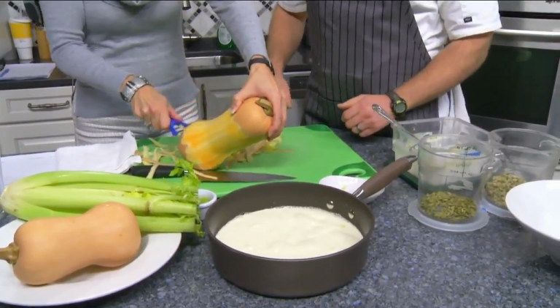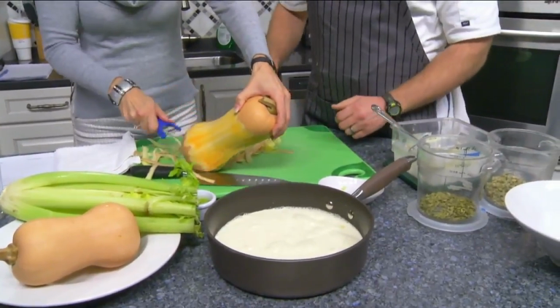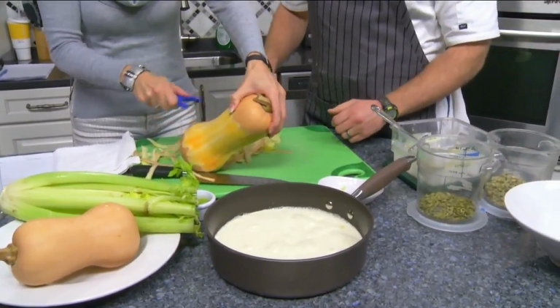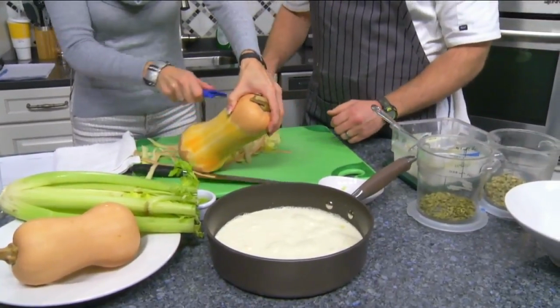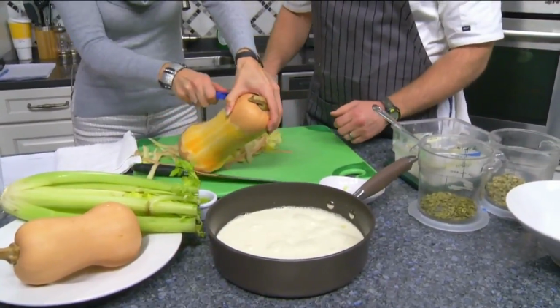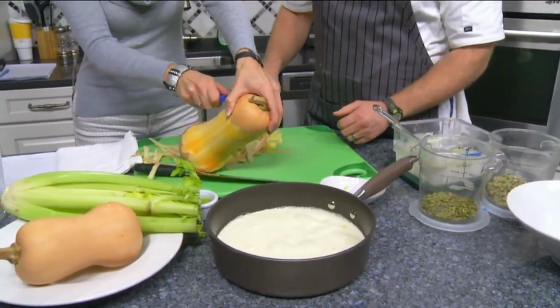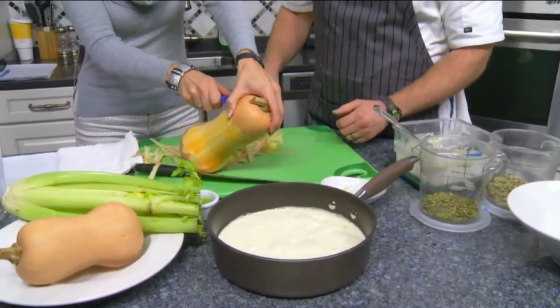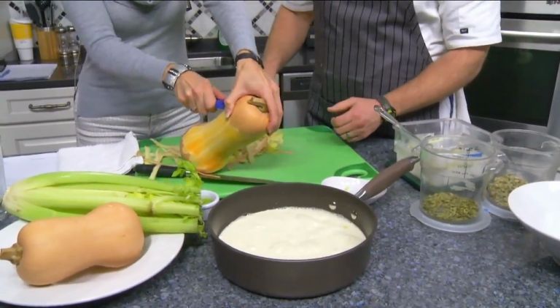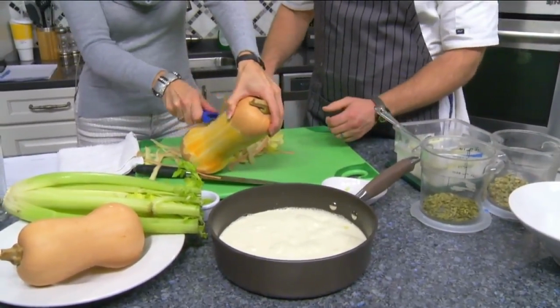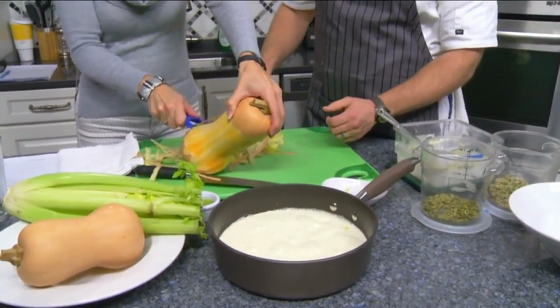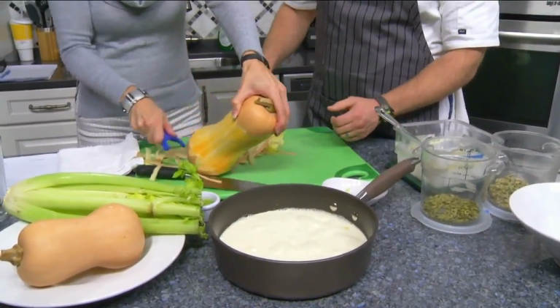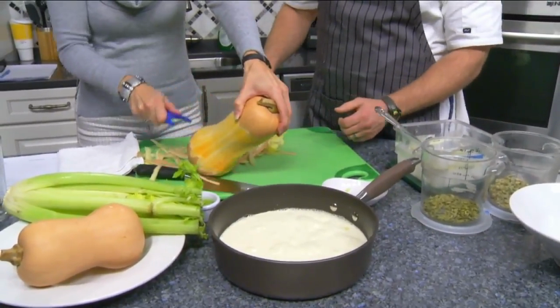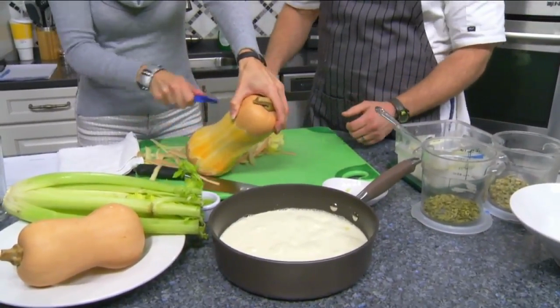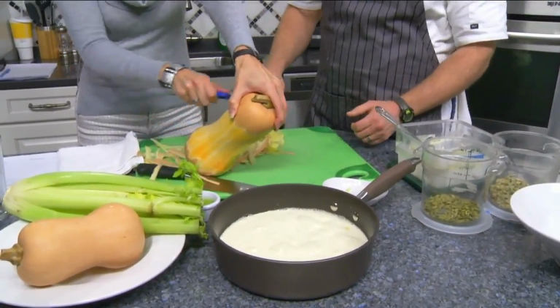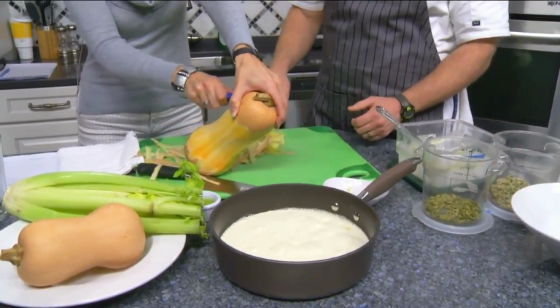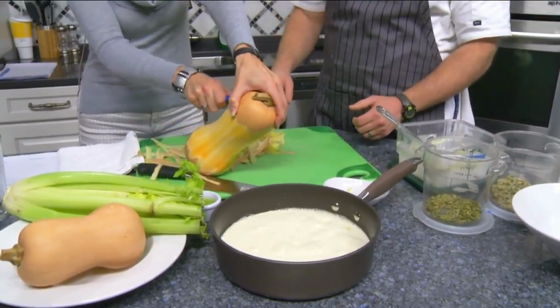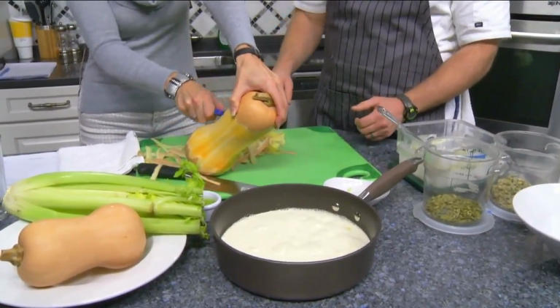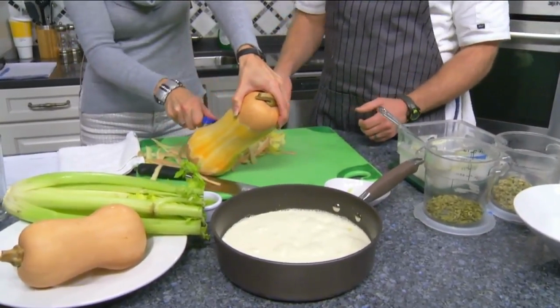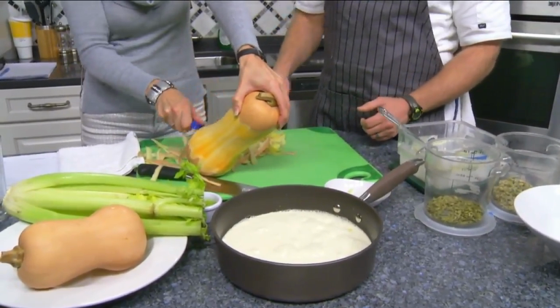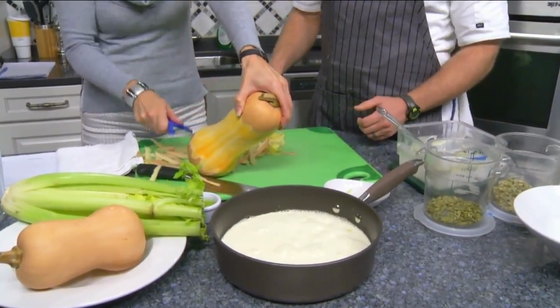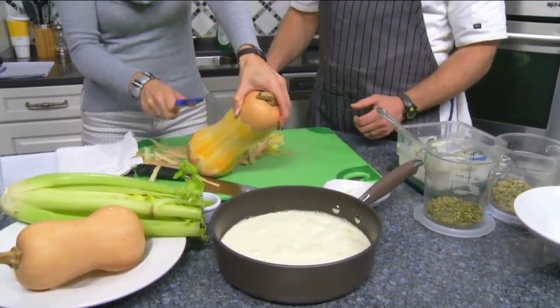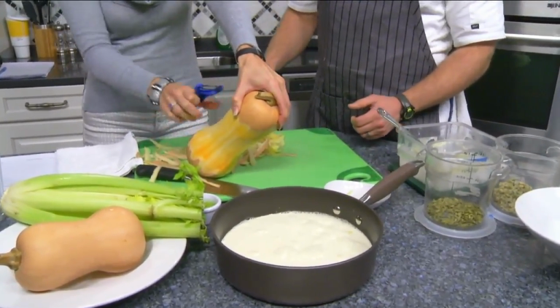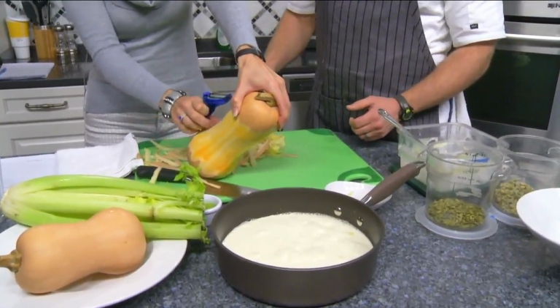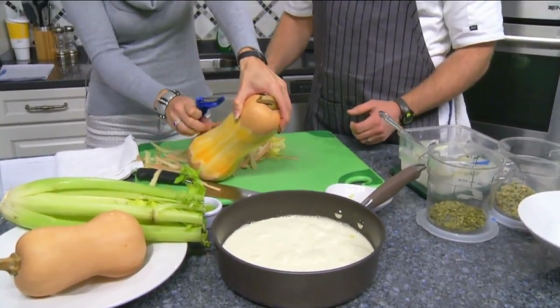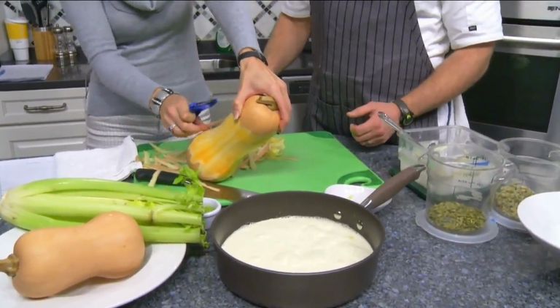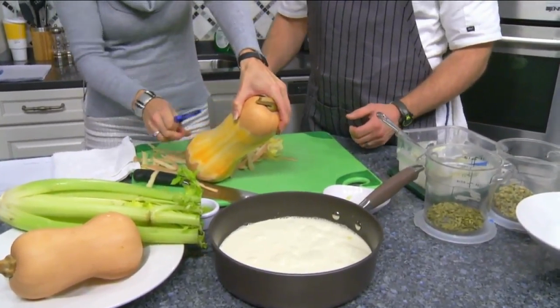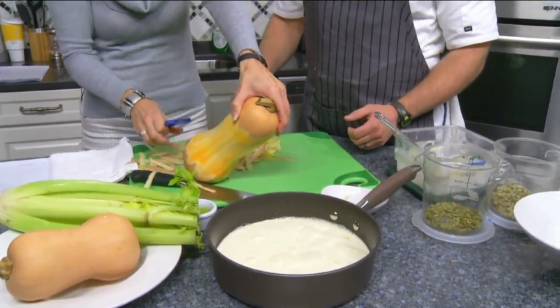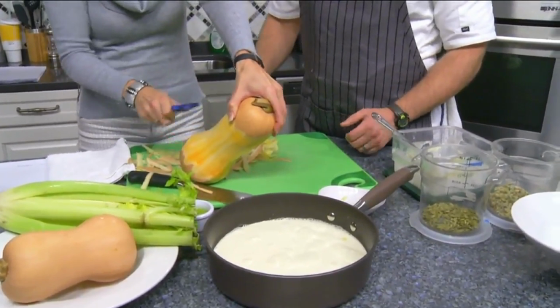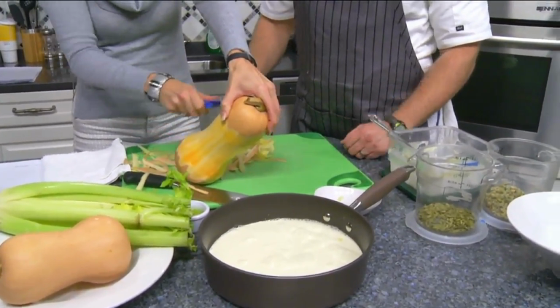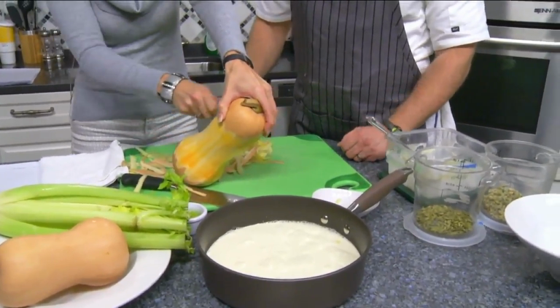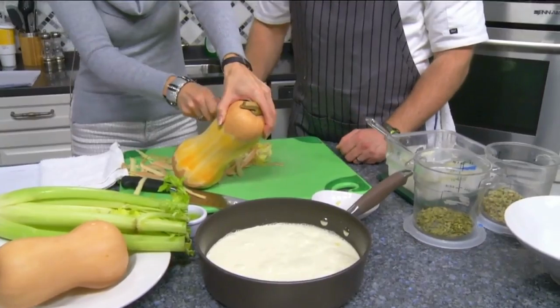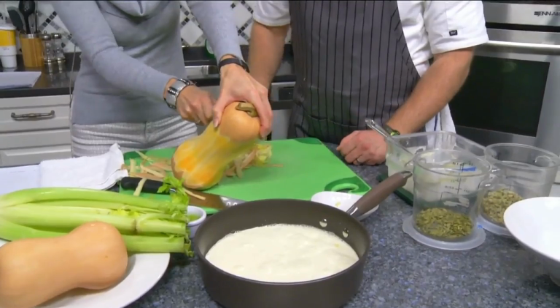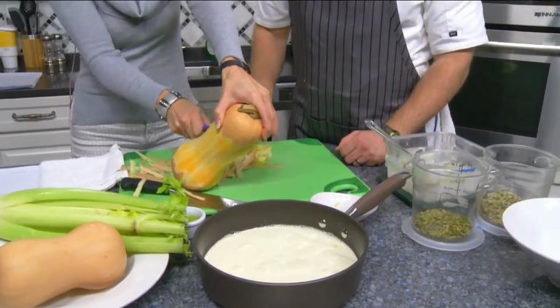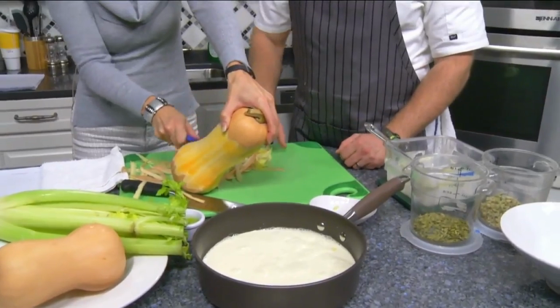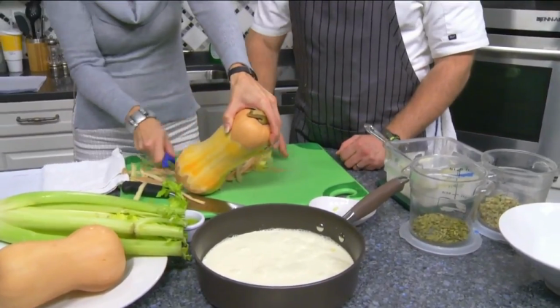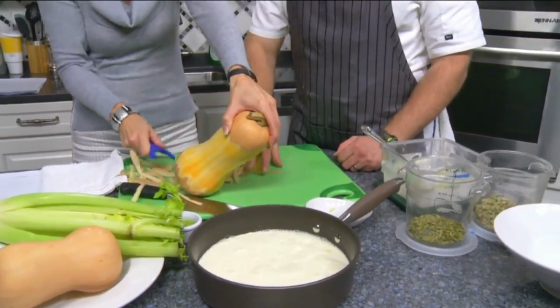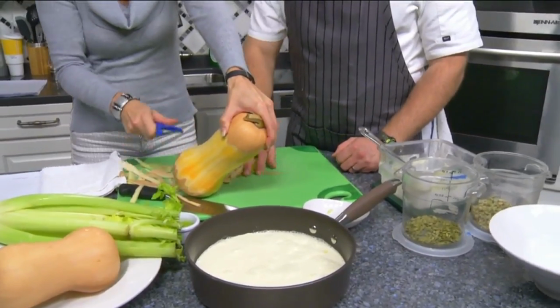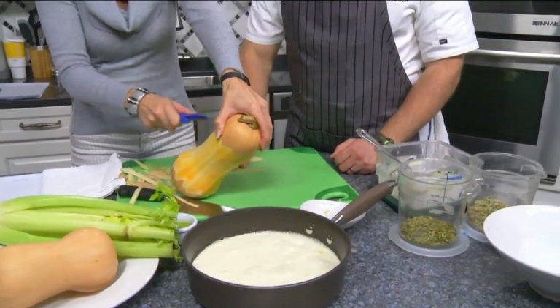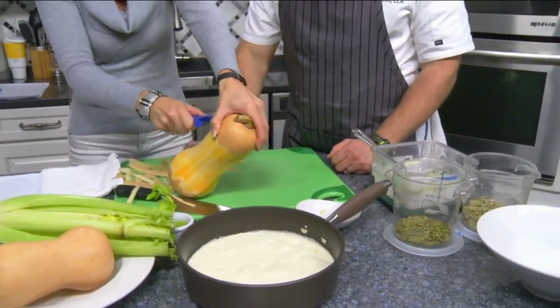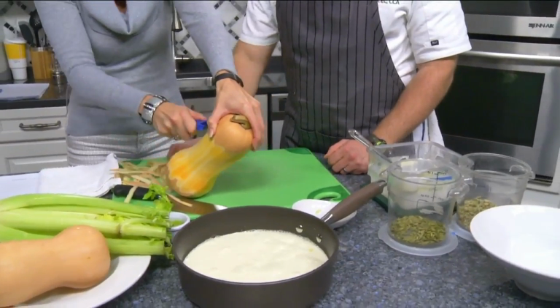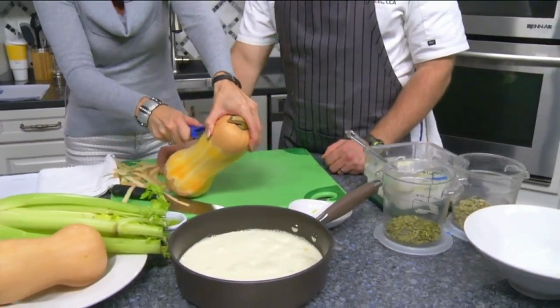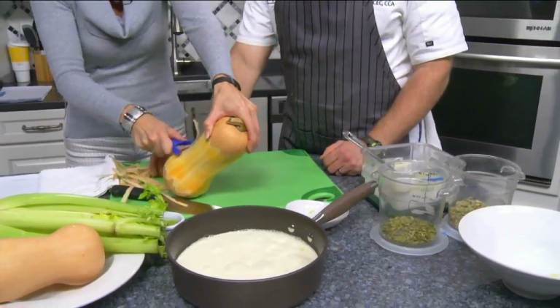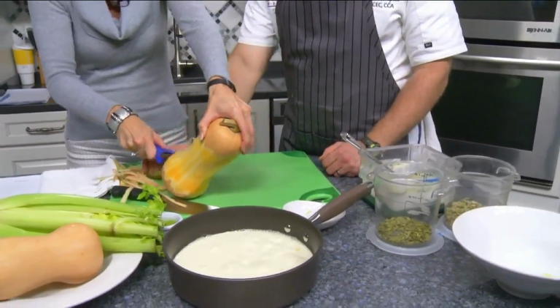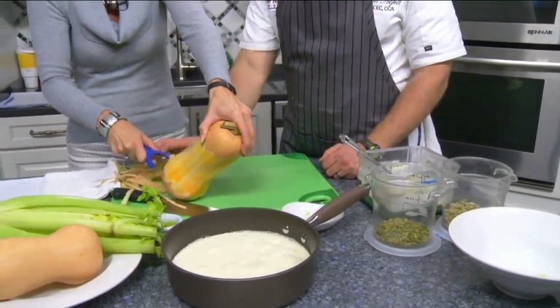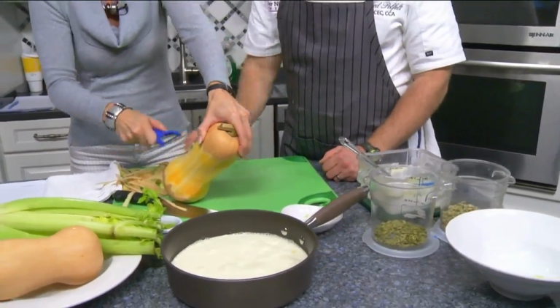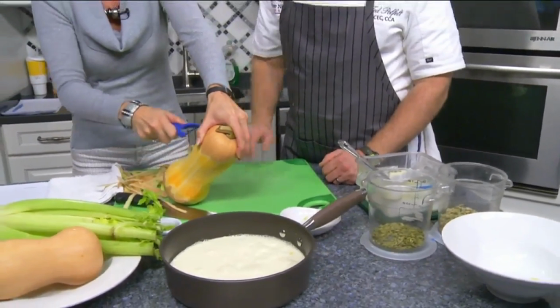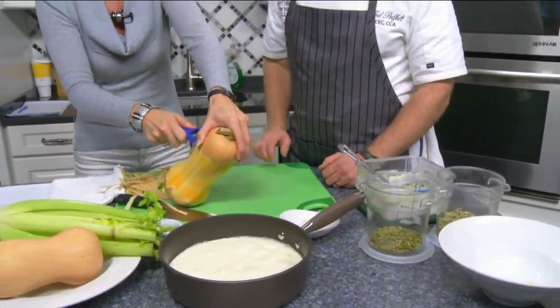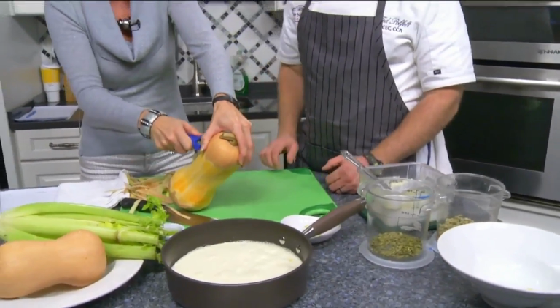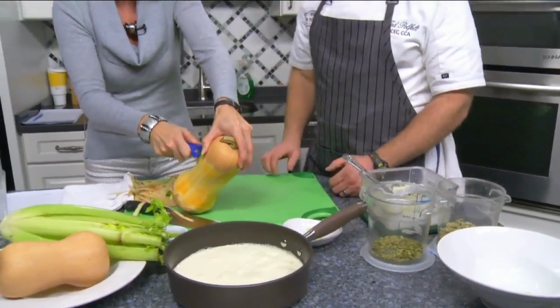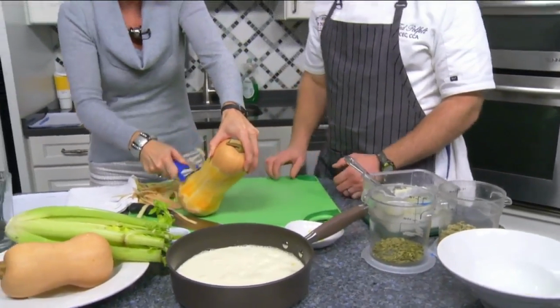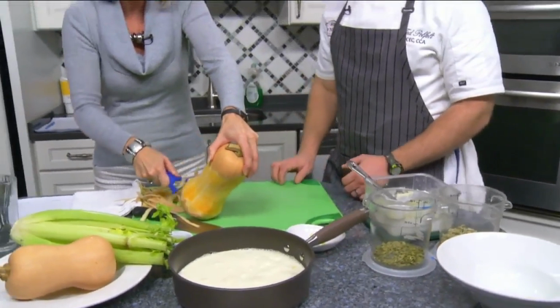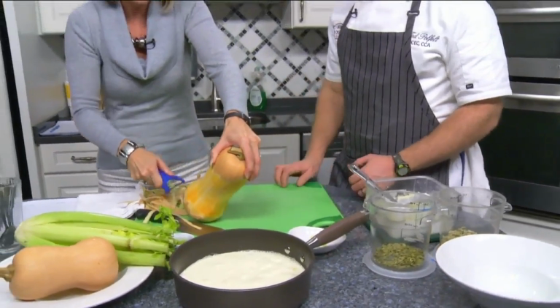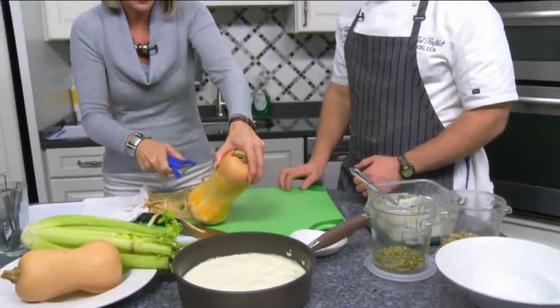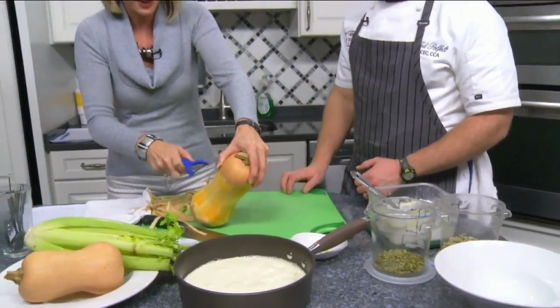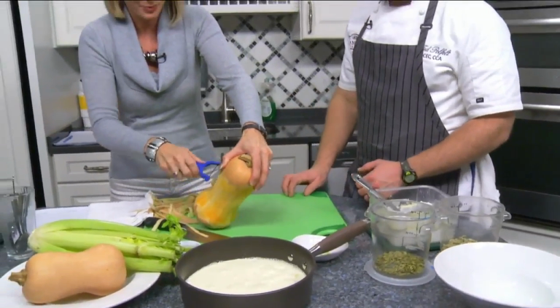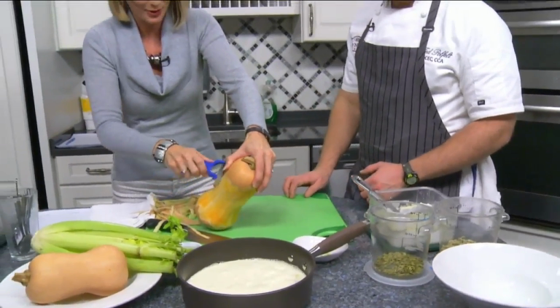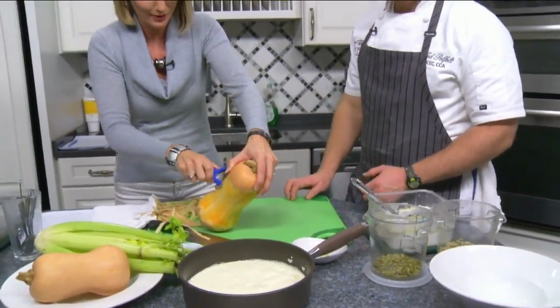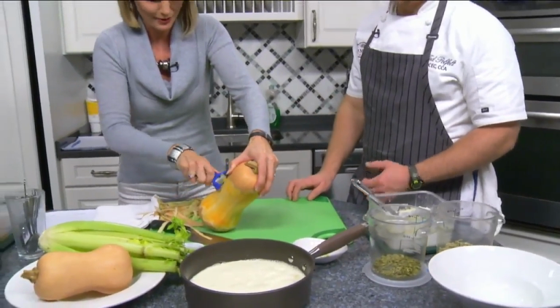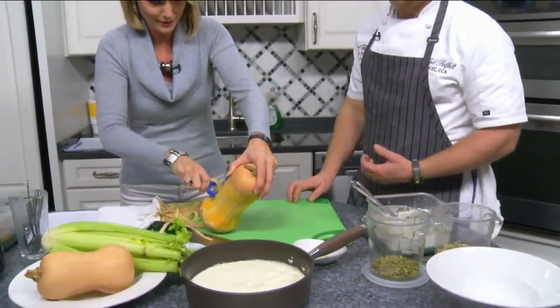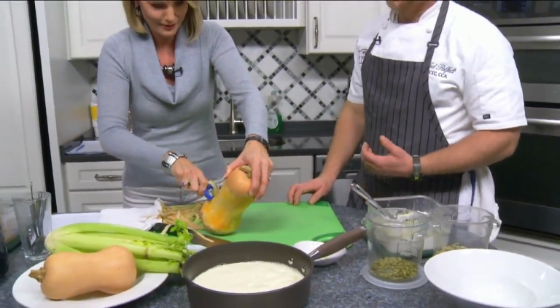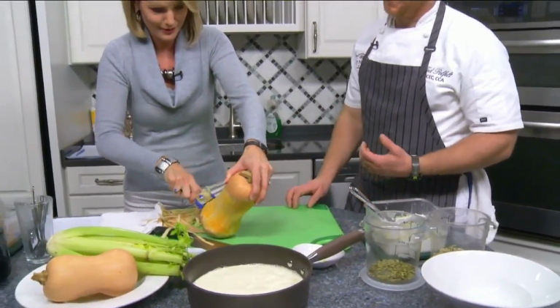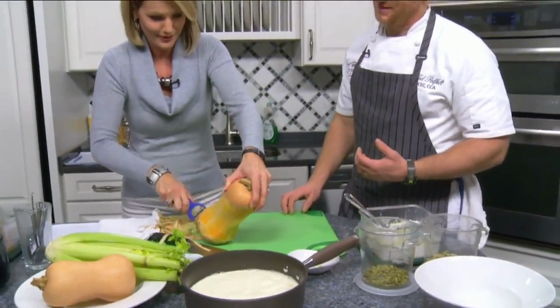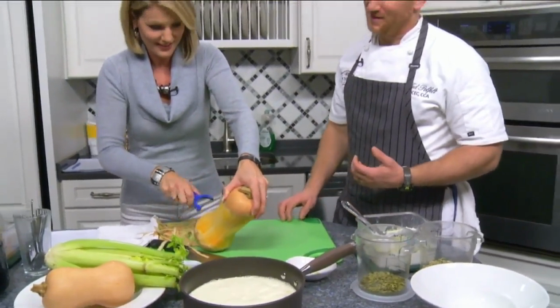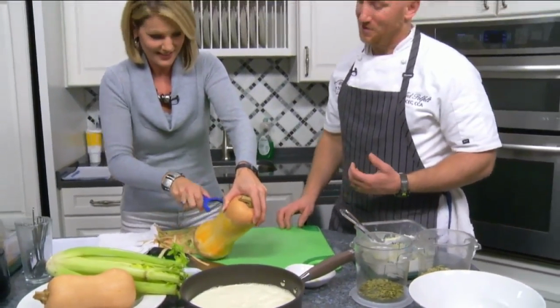The host admits the peeling is taking her much longer than expected, noting this is usually a job she gives her husband — but Chef Ted reassures her it really doesn't take that long.